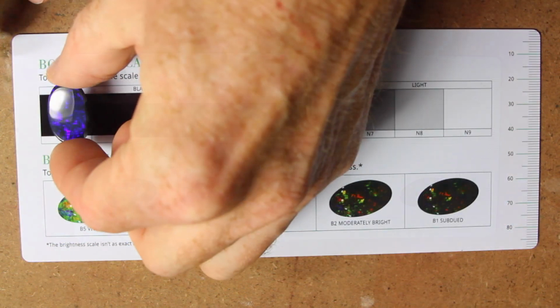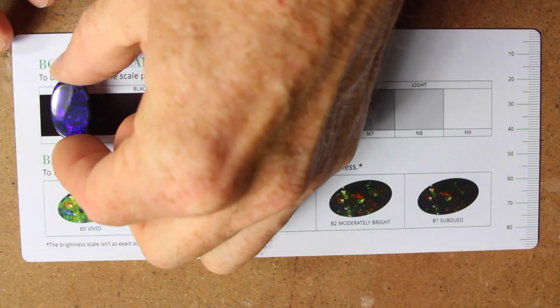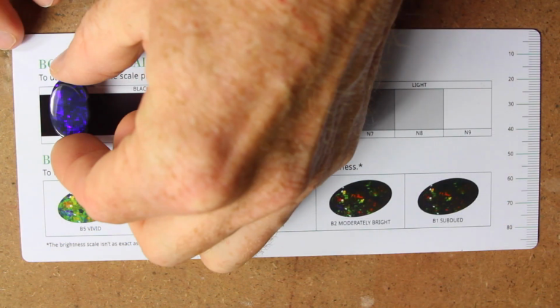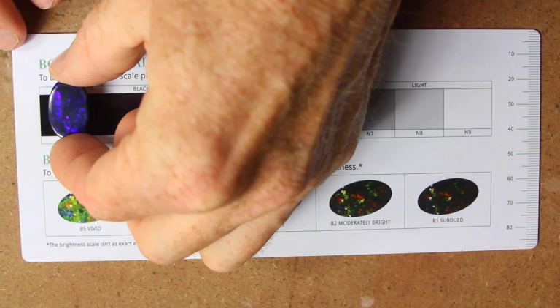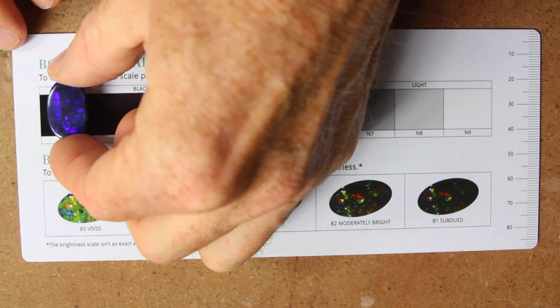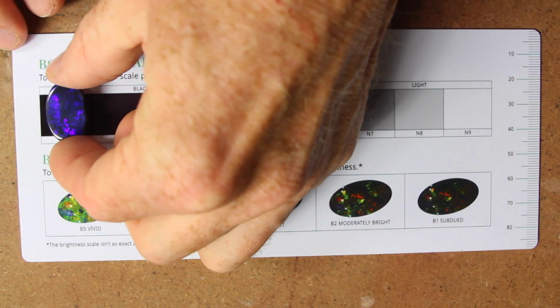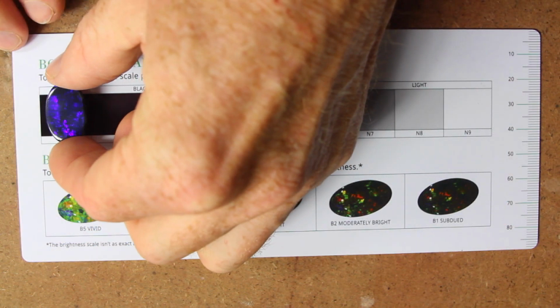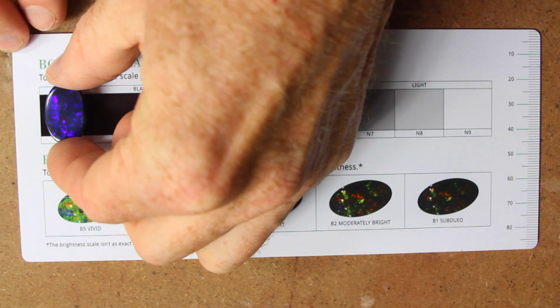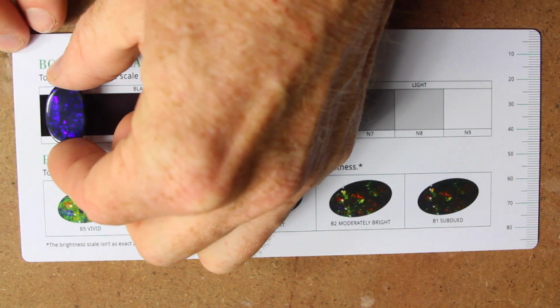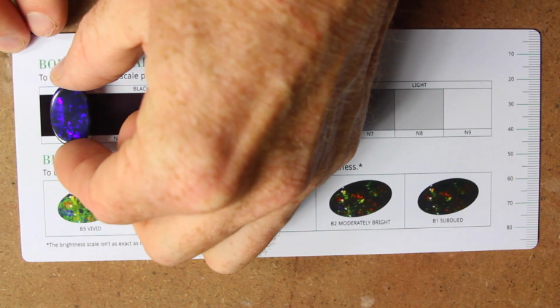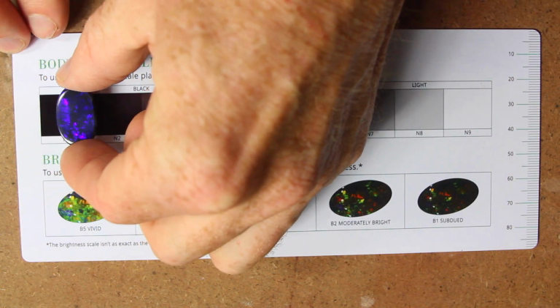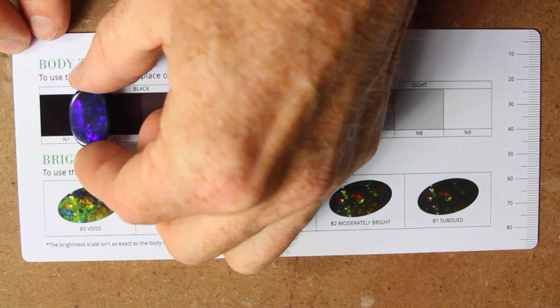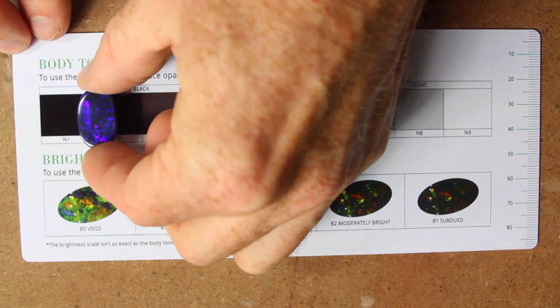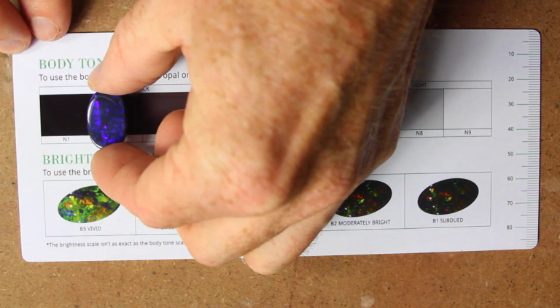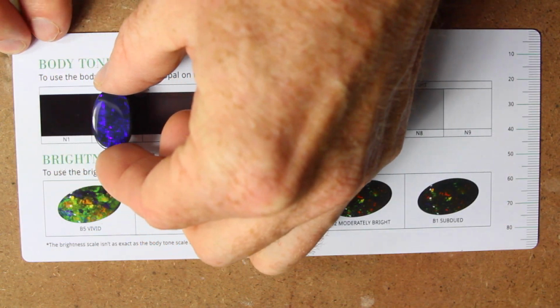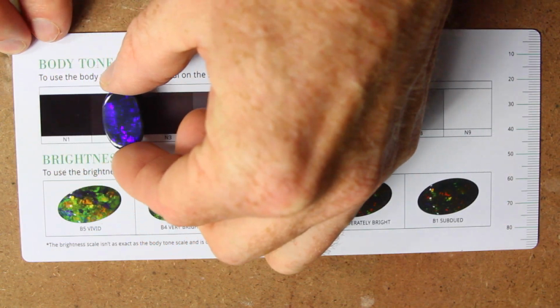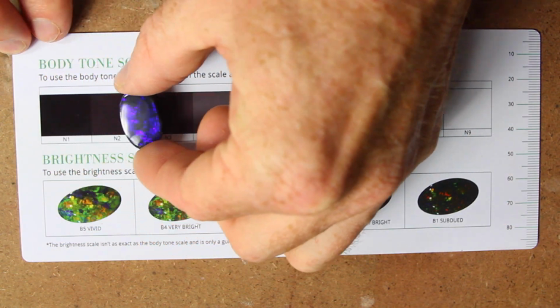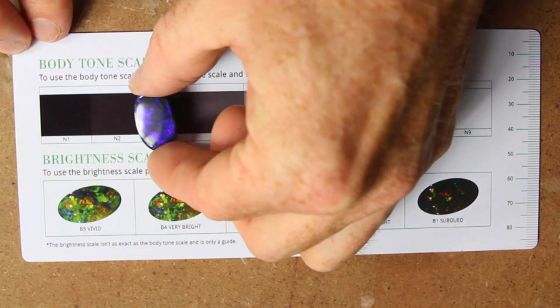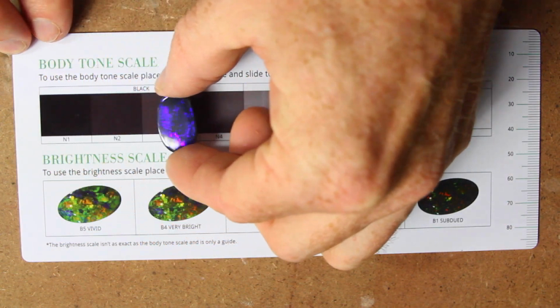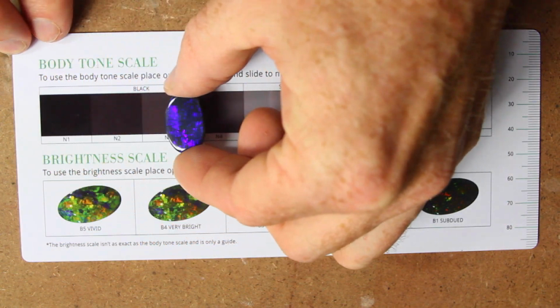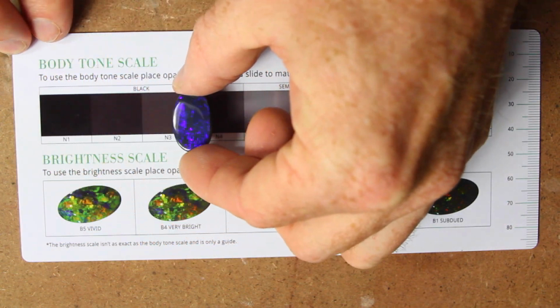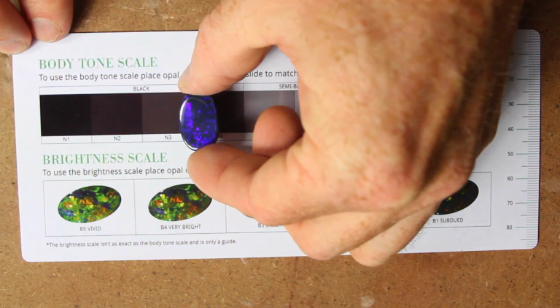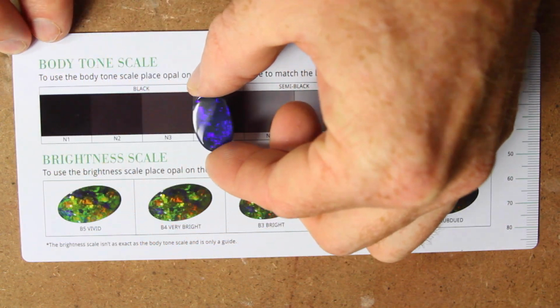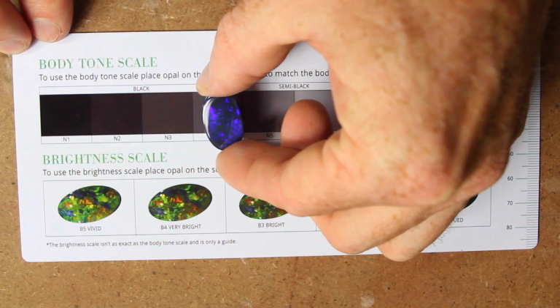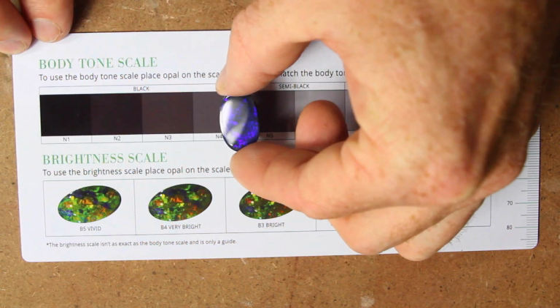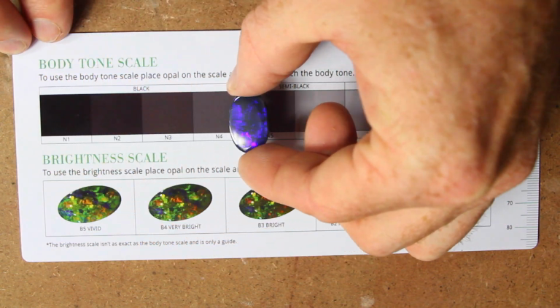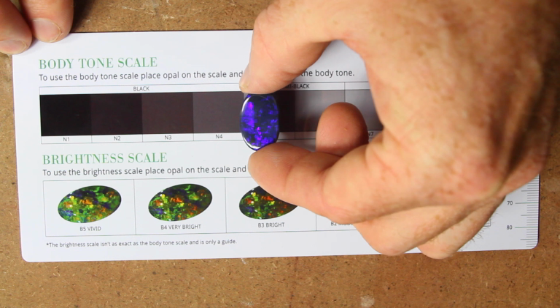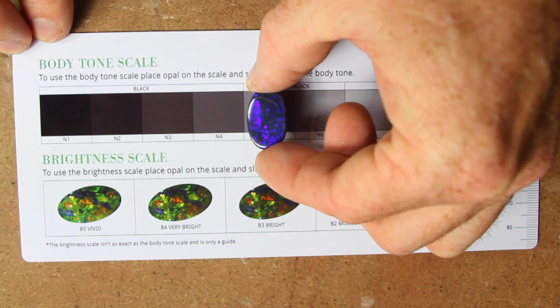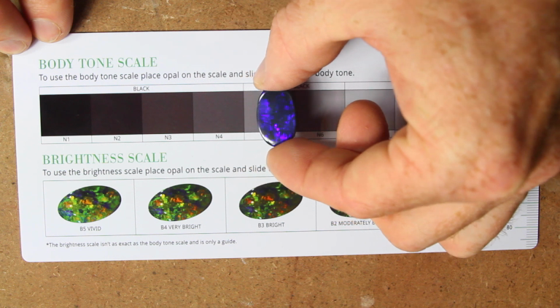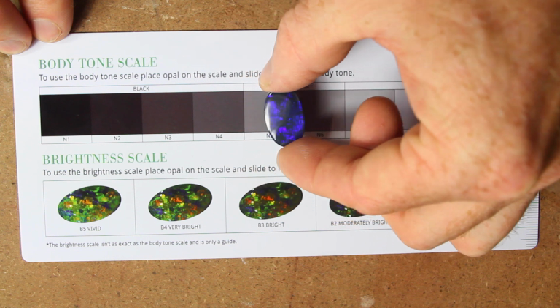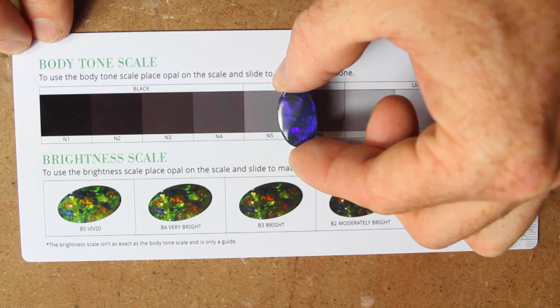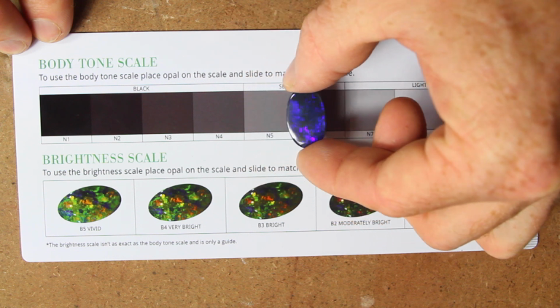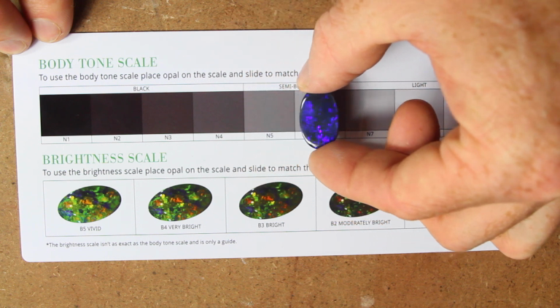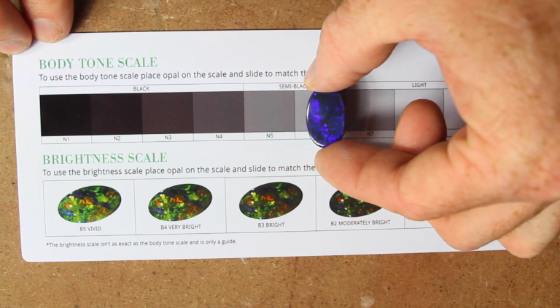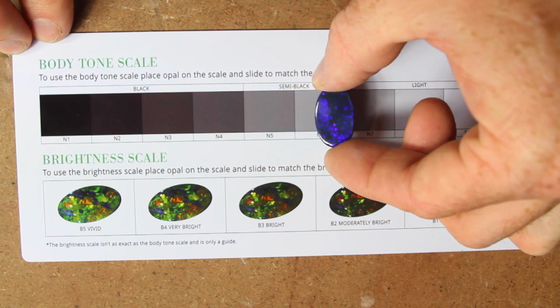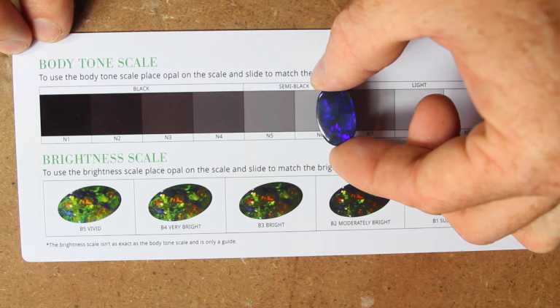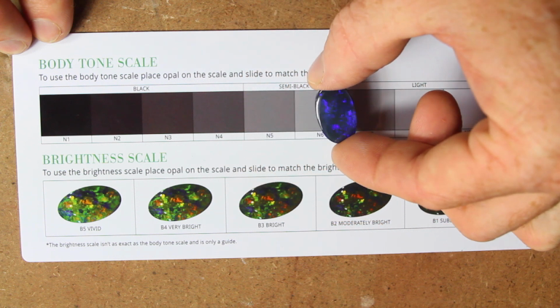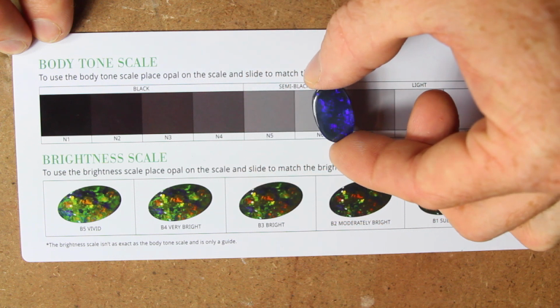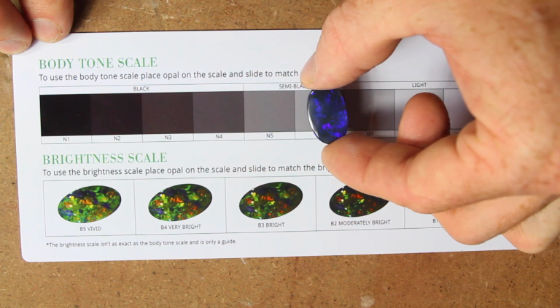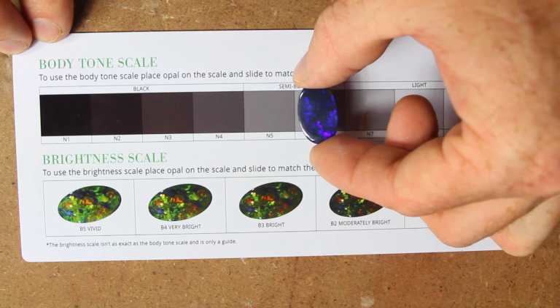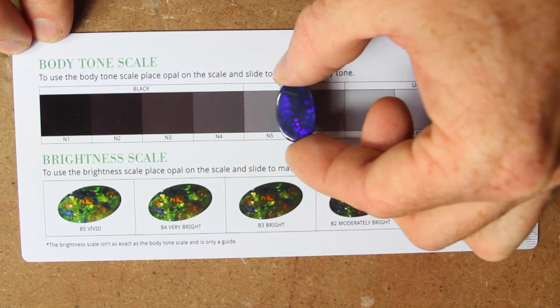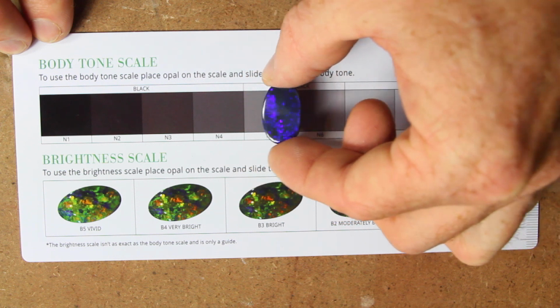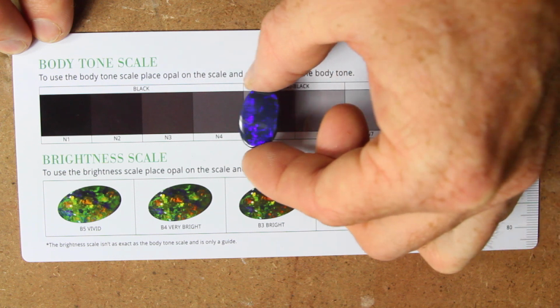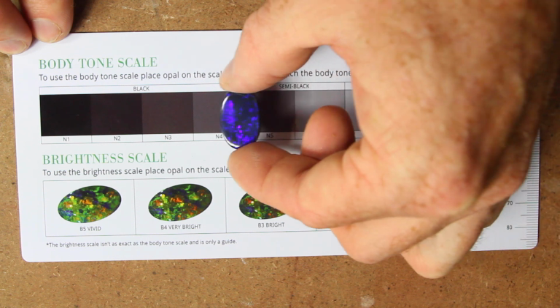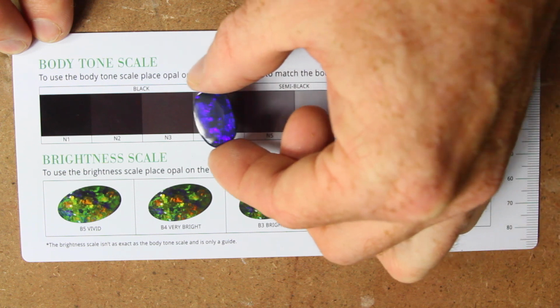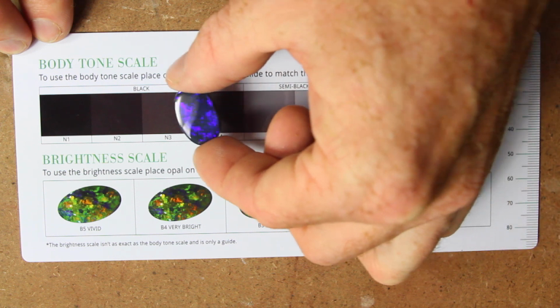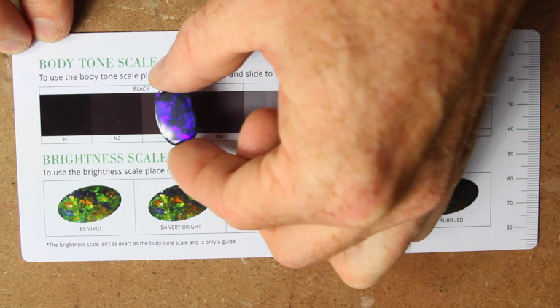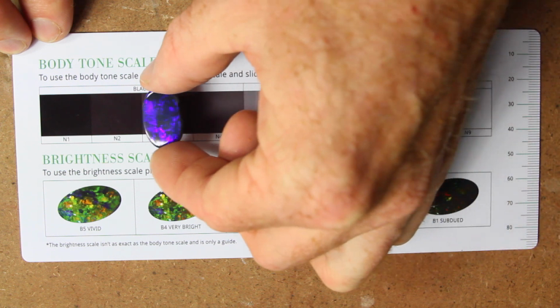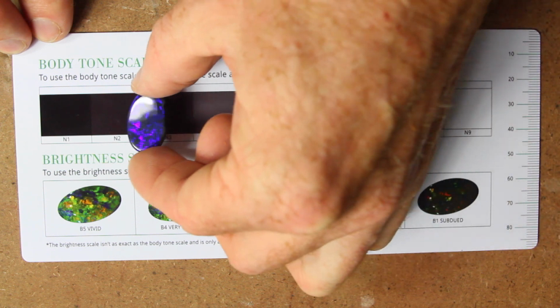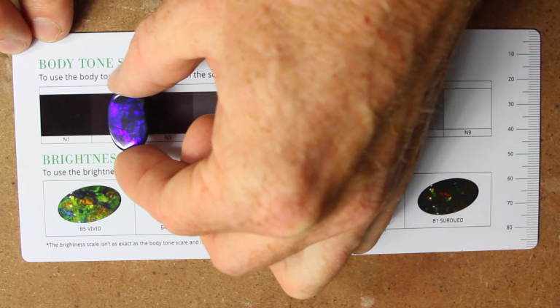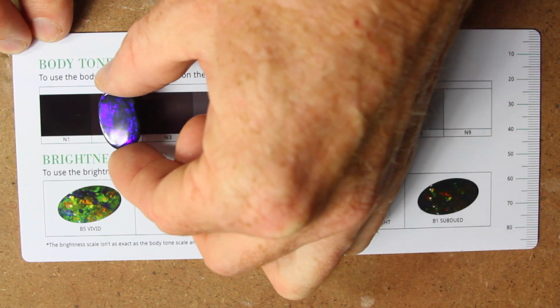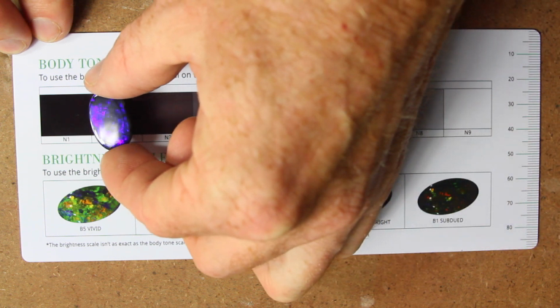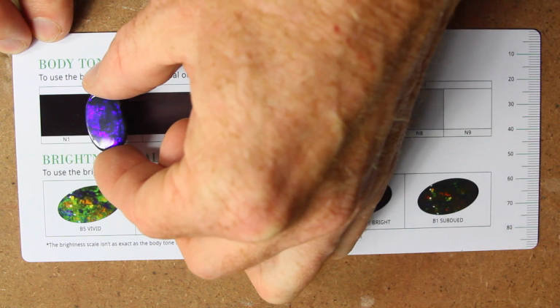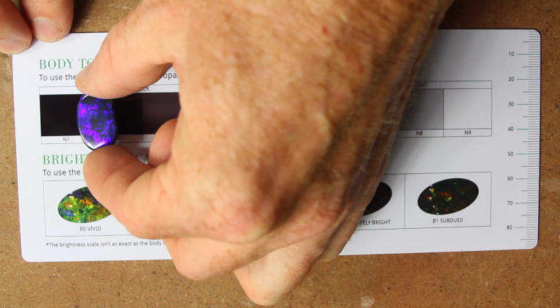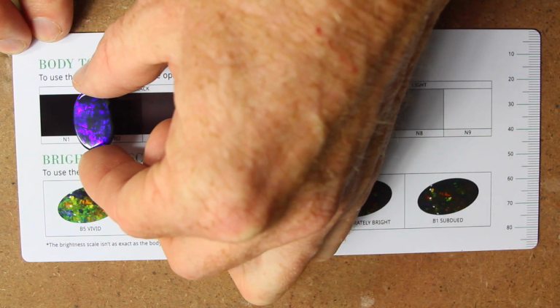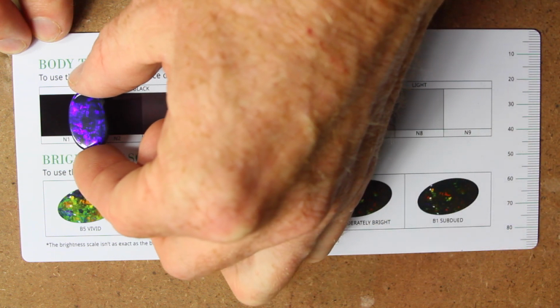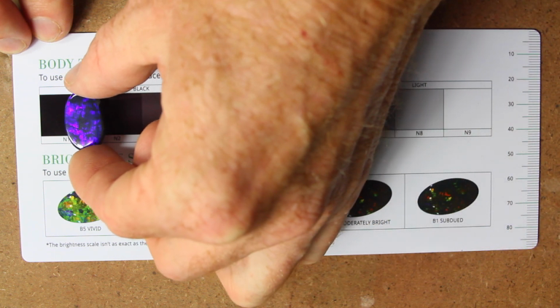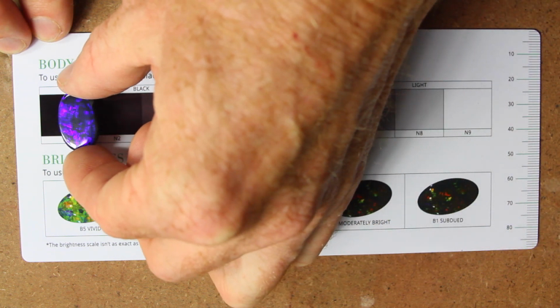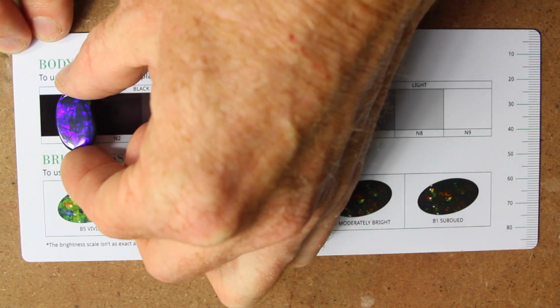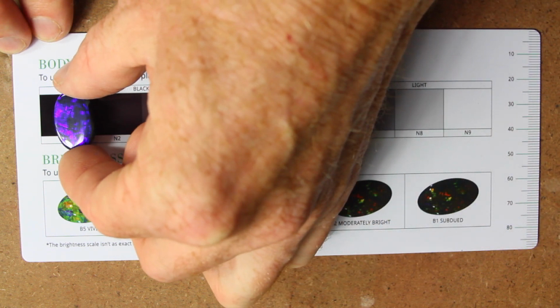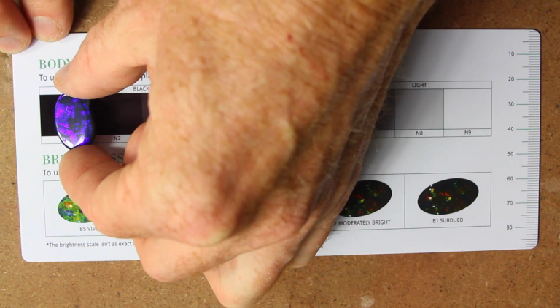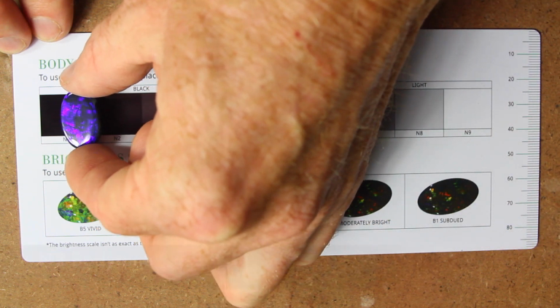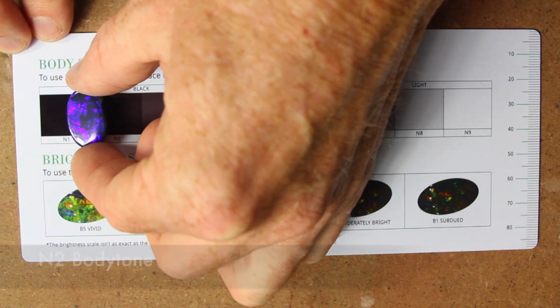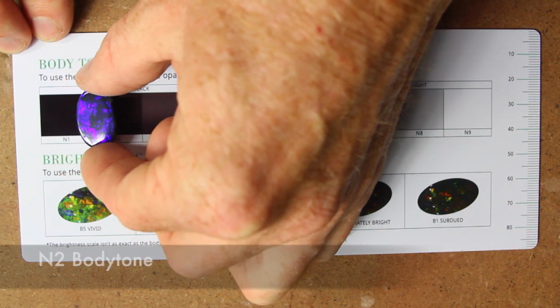To use the body tone scale, simply slide the opal along the scale to match its n-tone score.